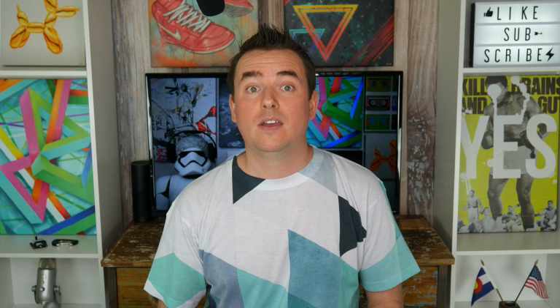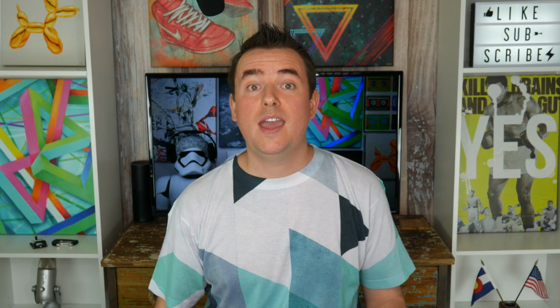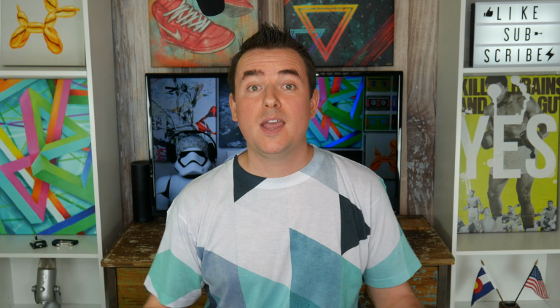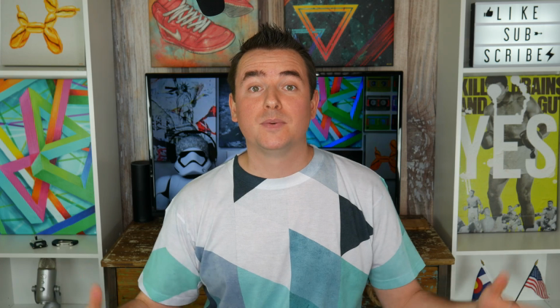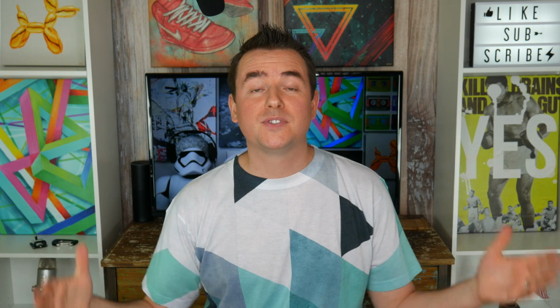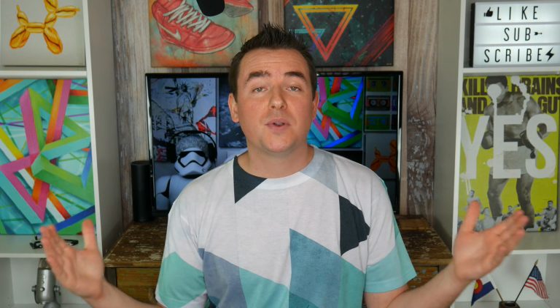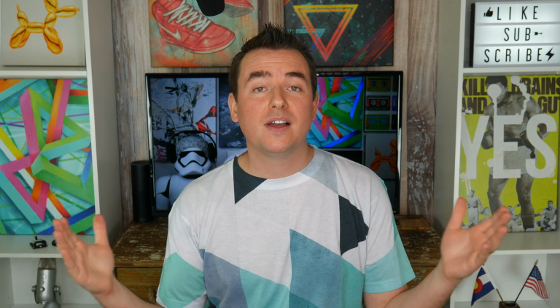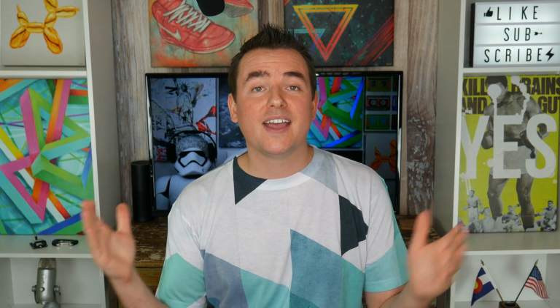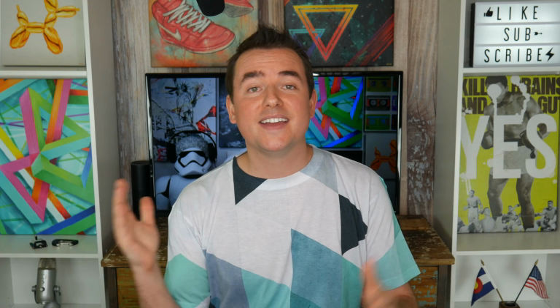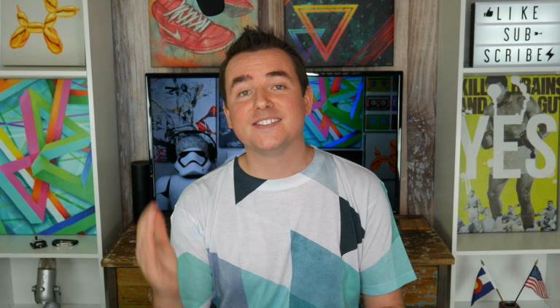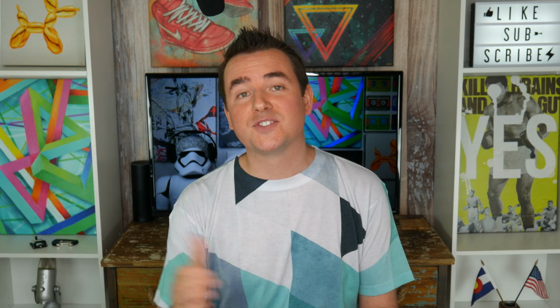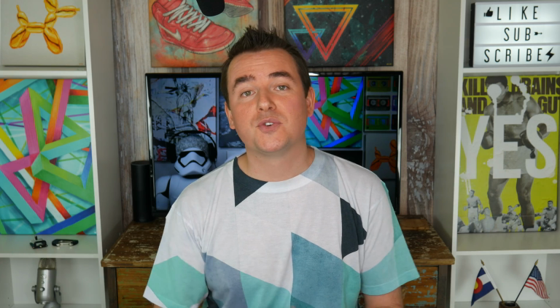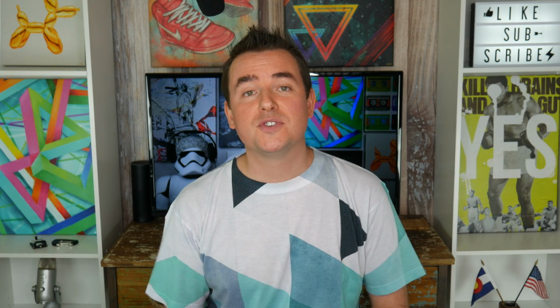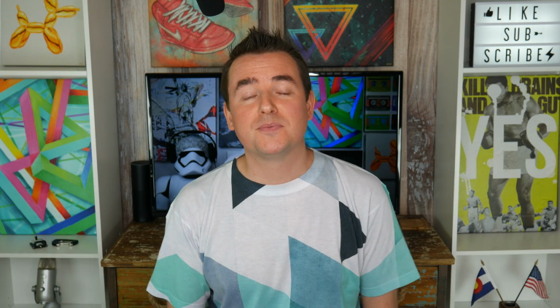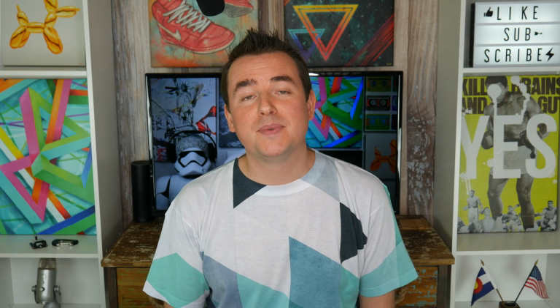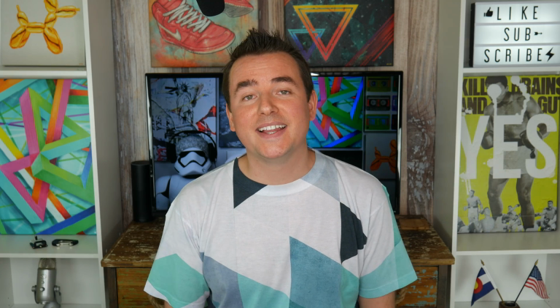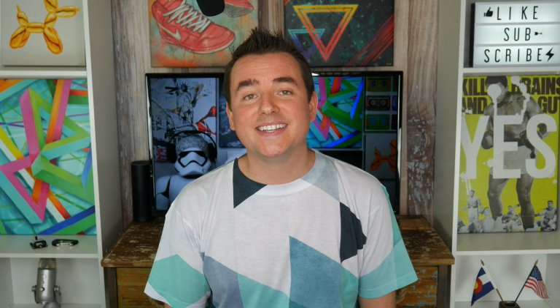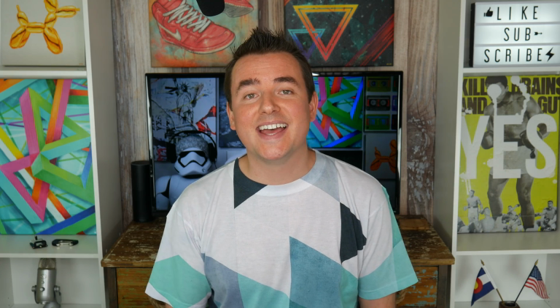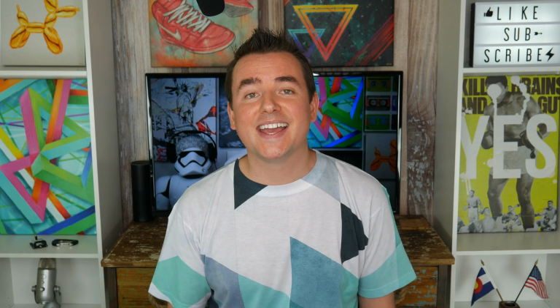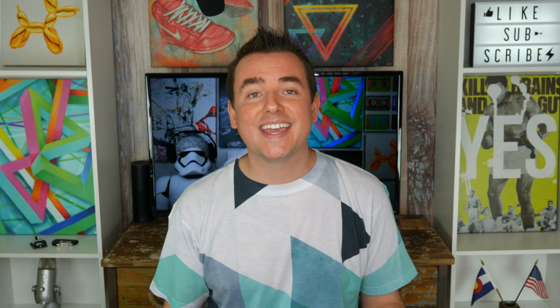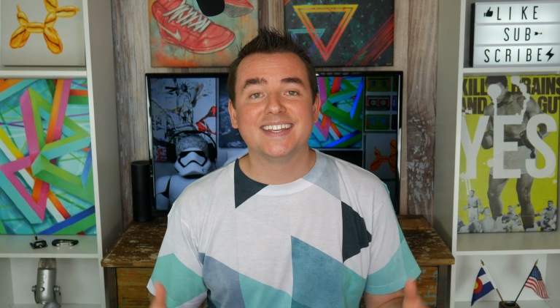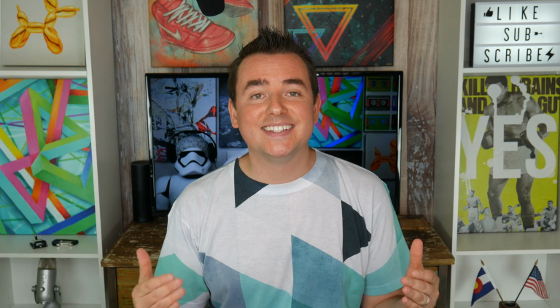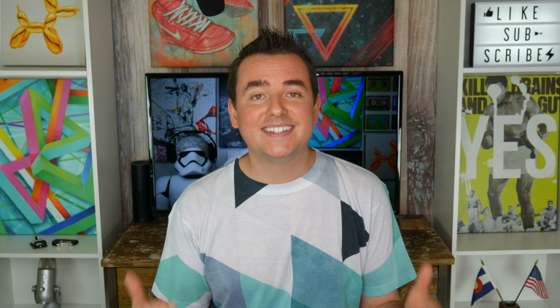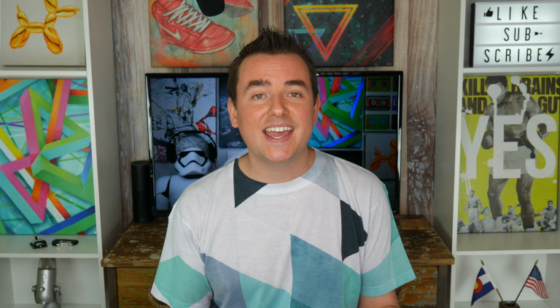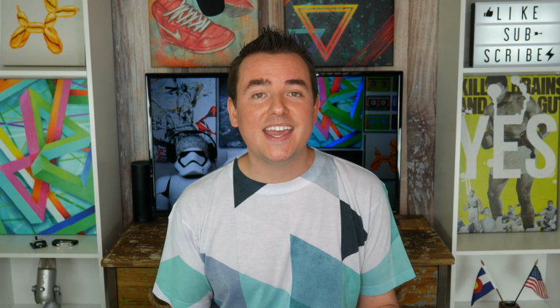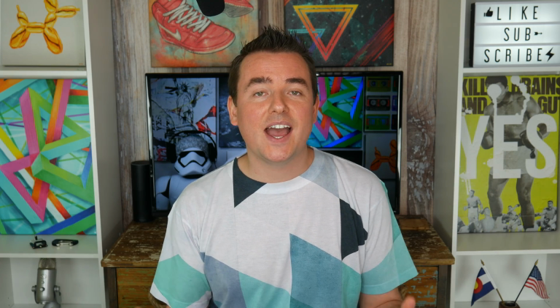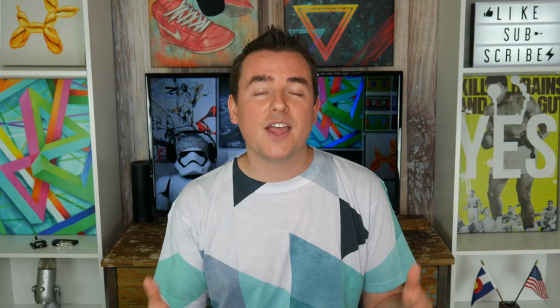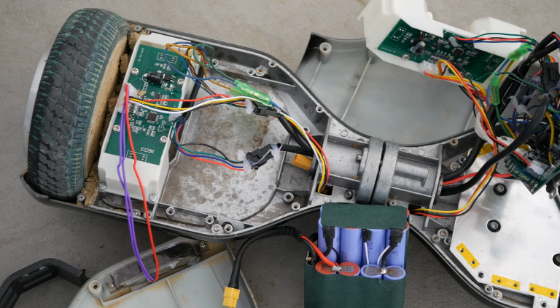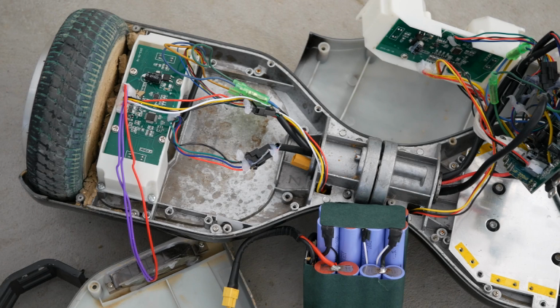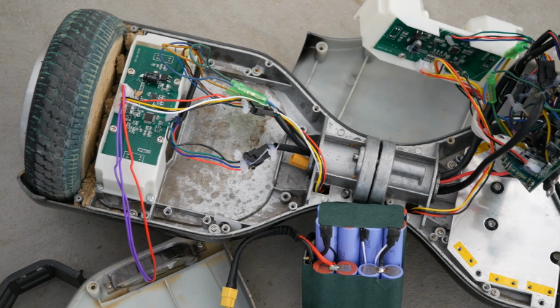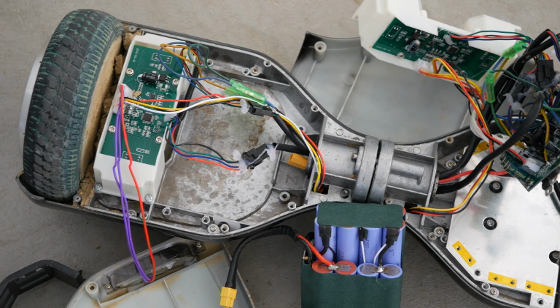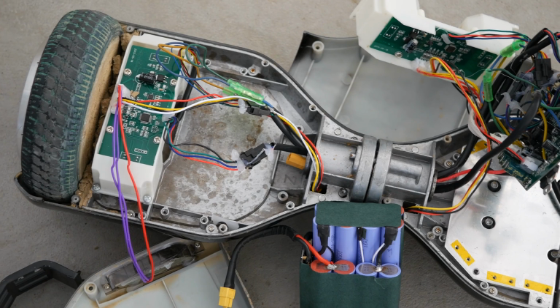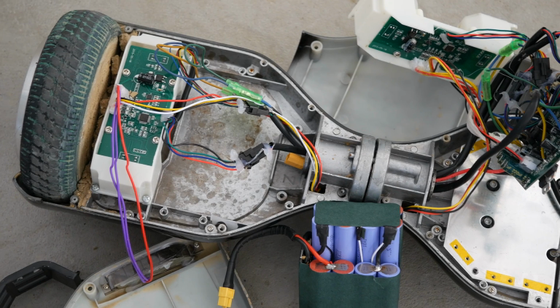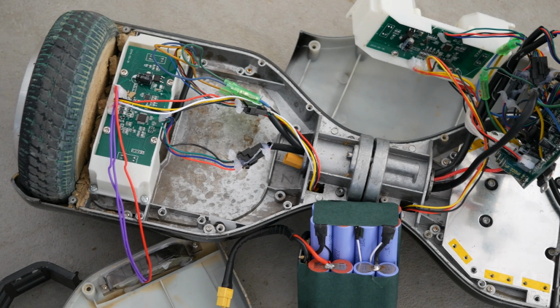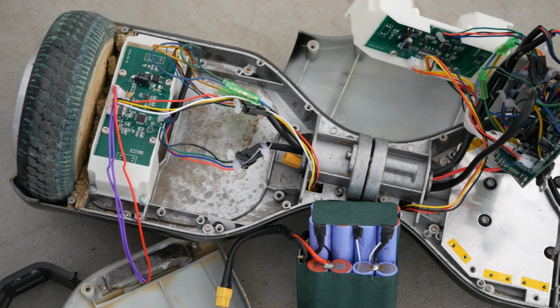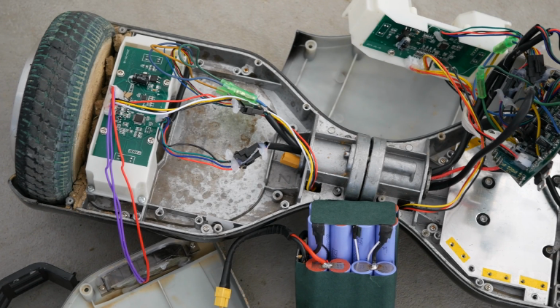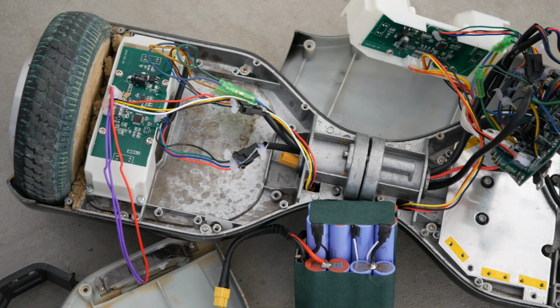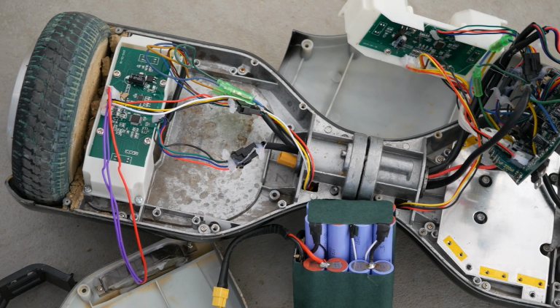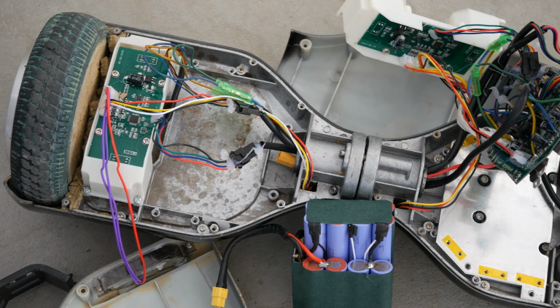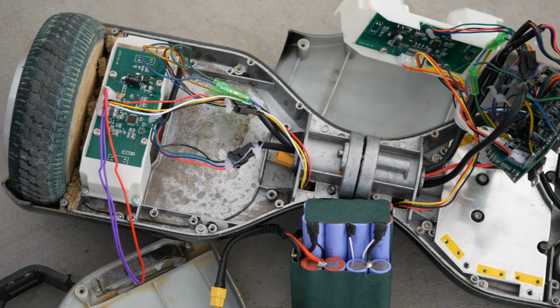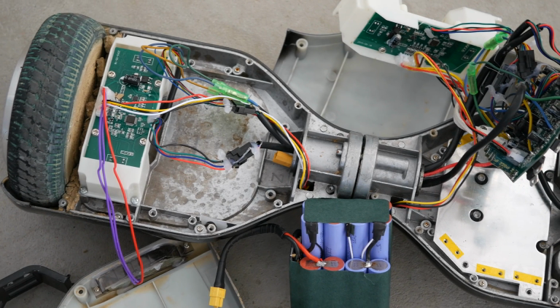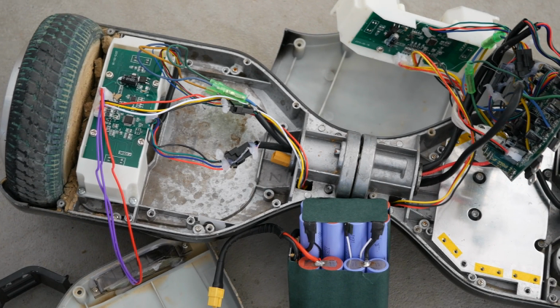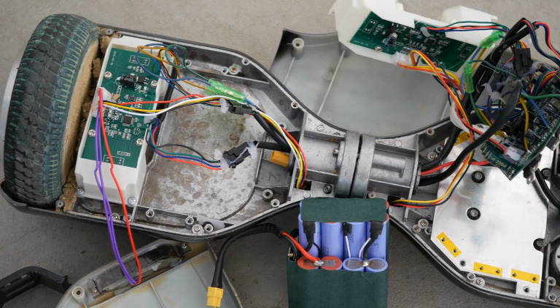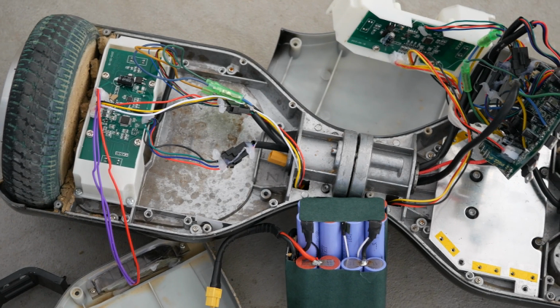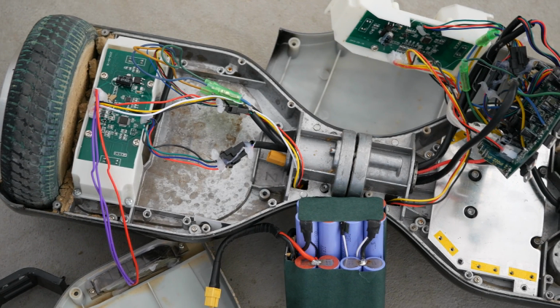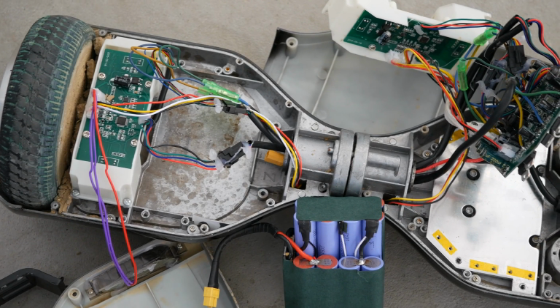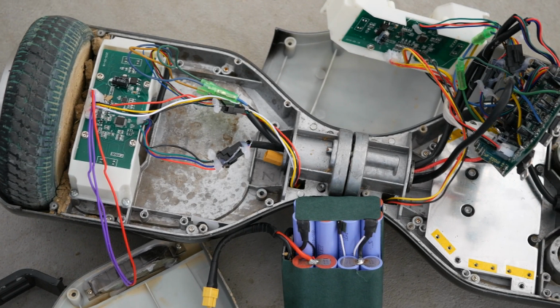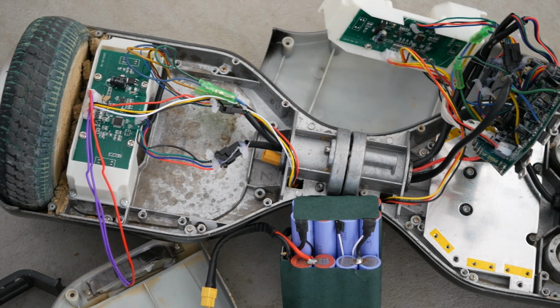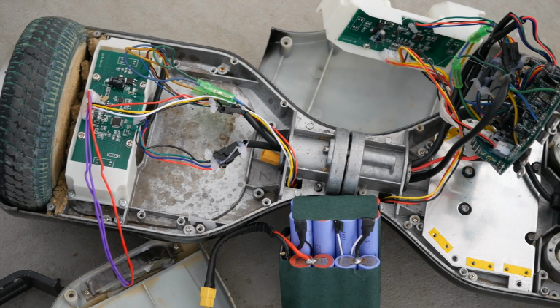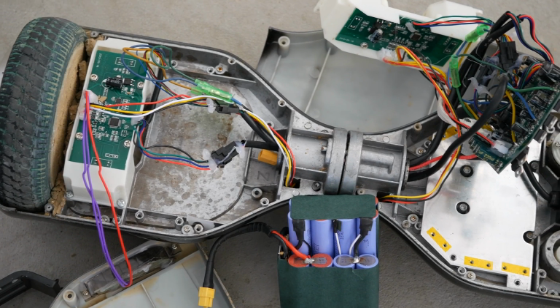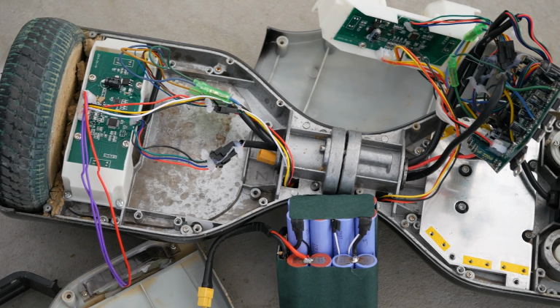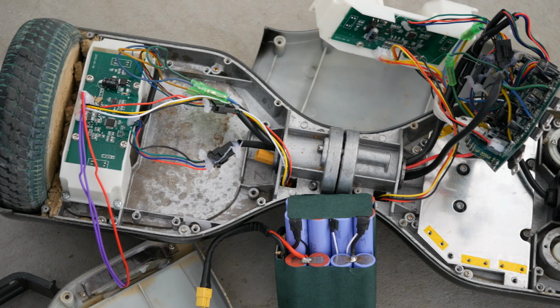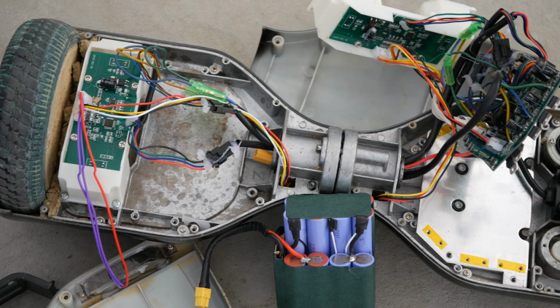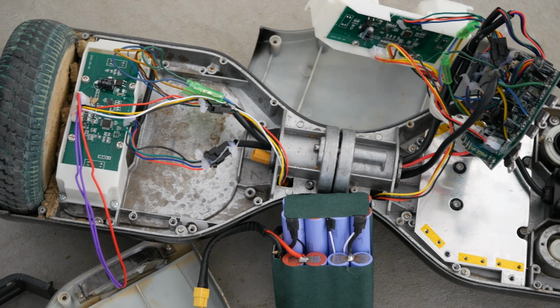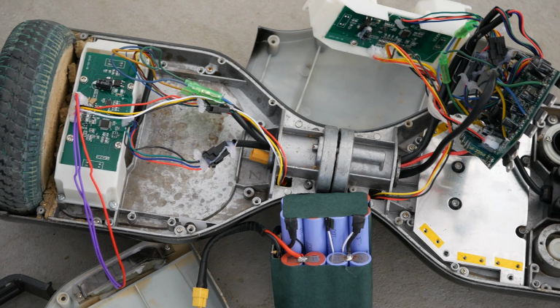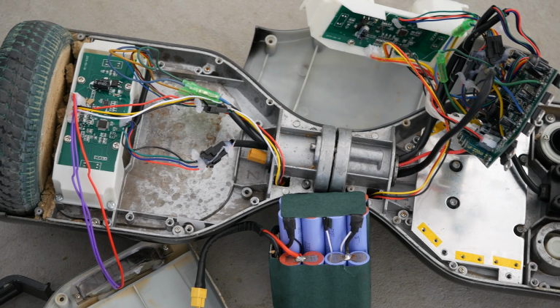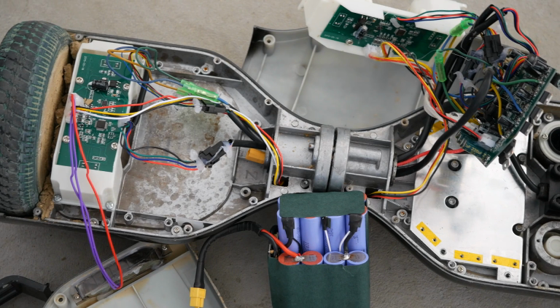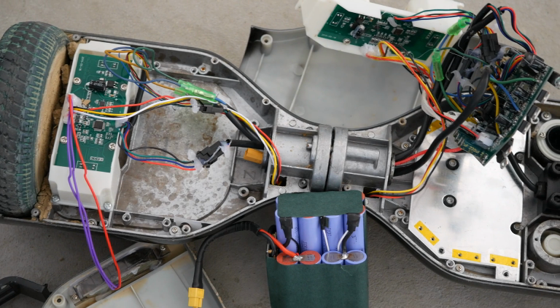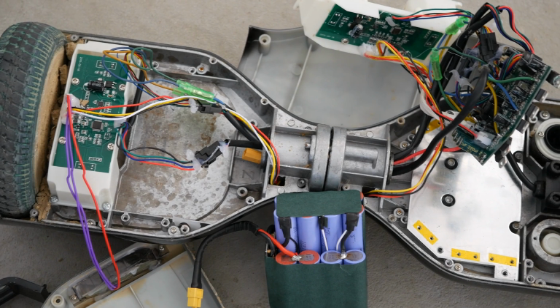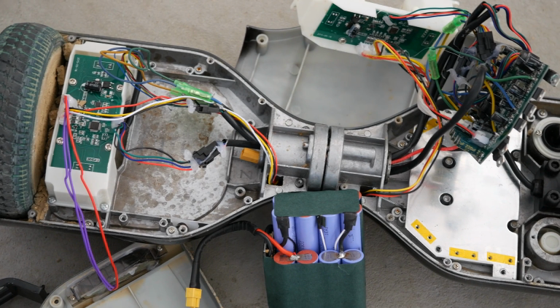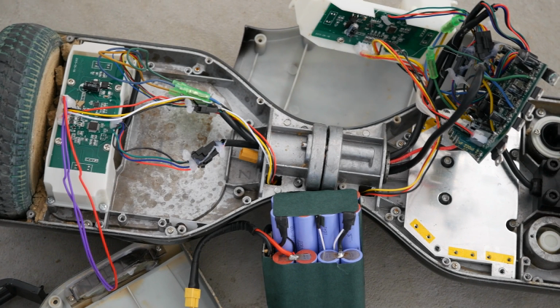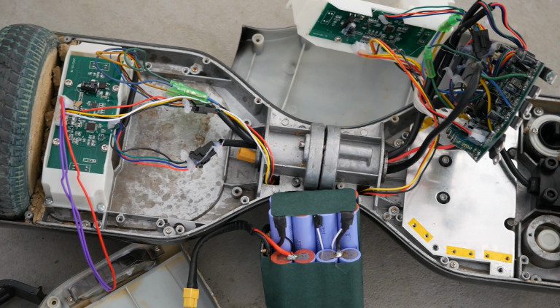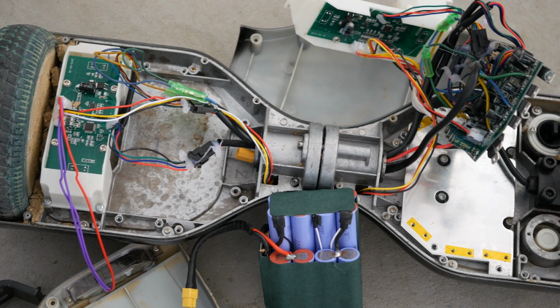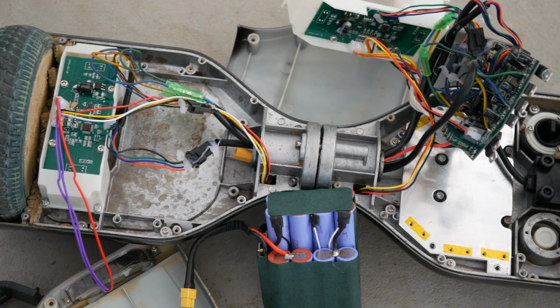Hey, what's going on guys, it's Chris from Daily Tech, and today I open up my hoverboard for you guys to see on the inside.